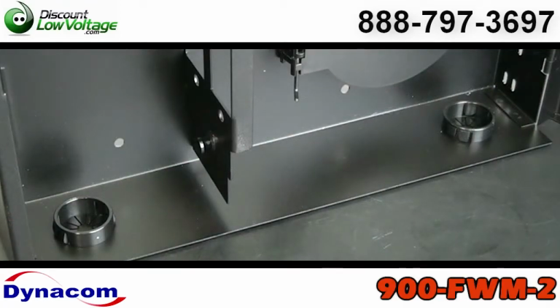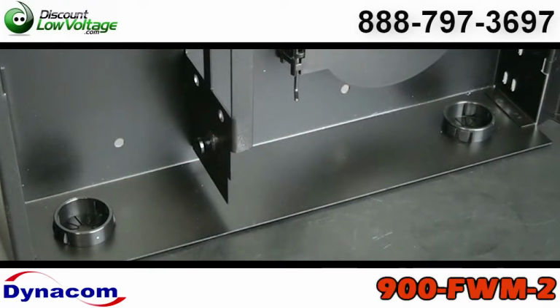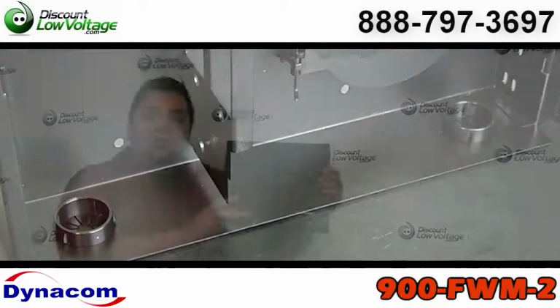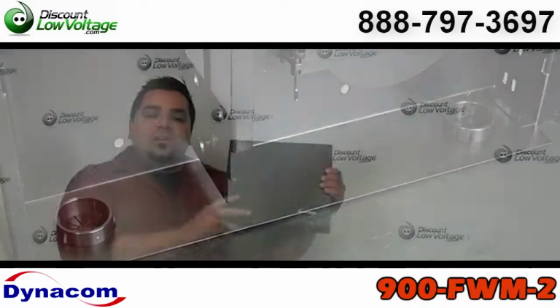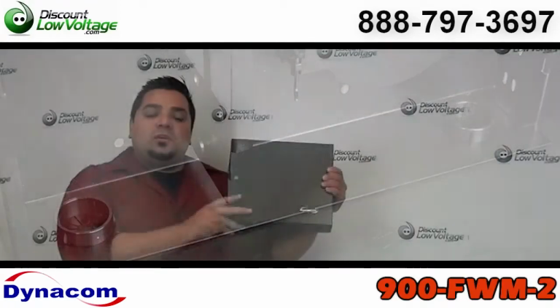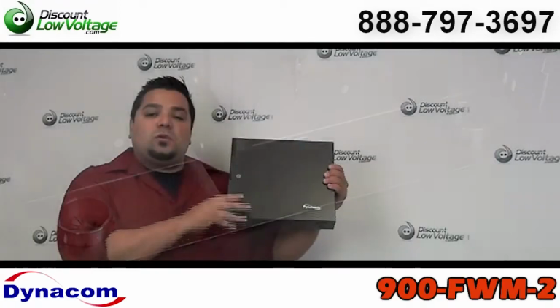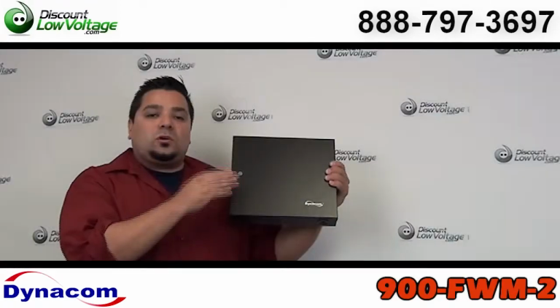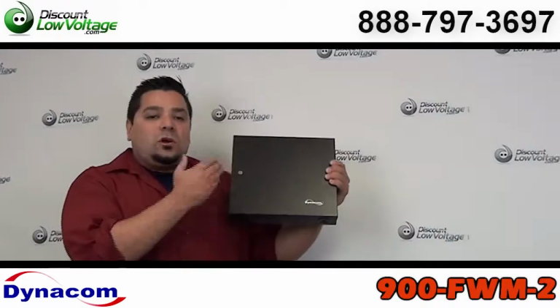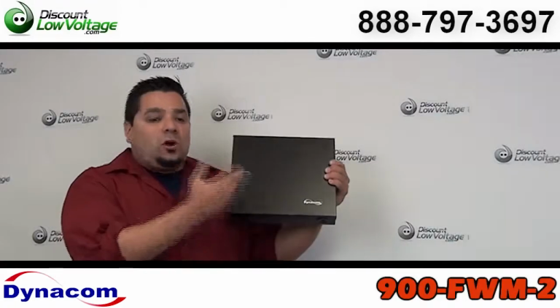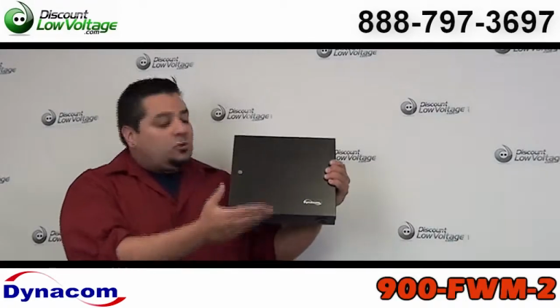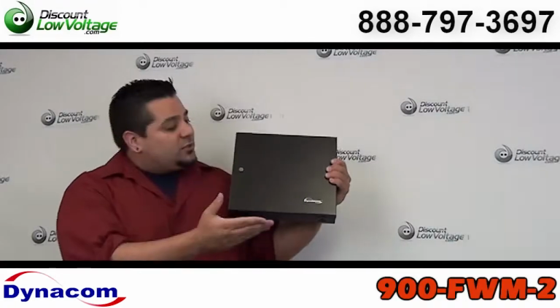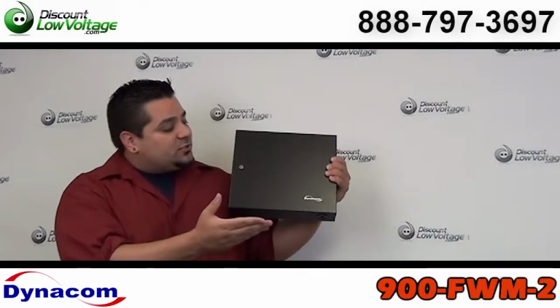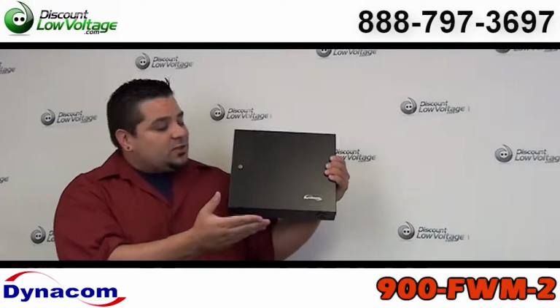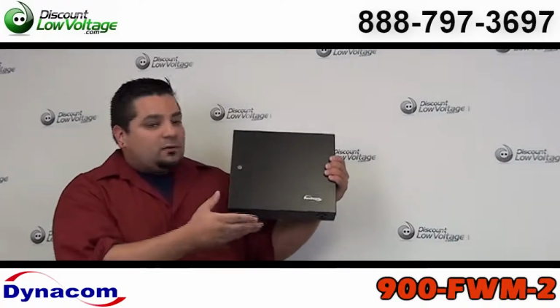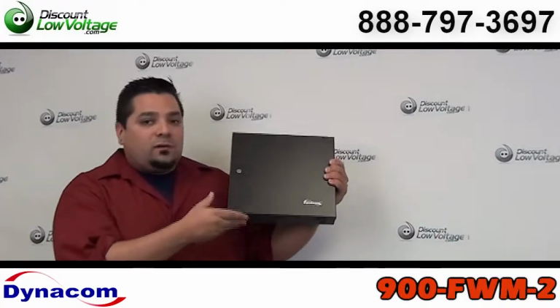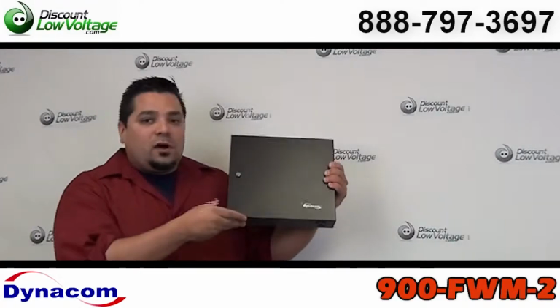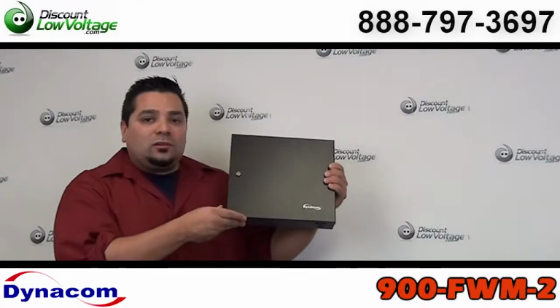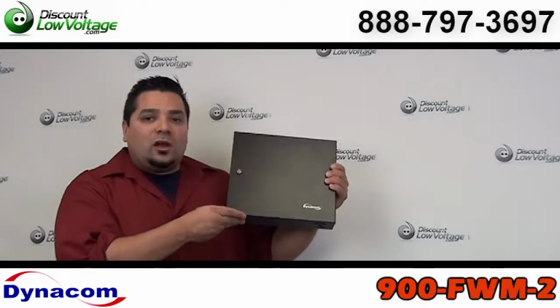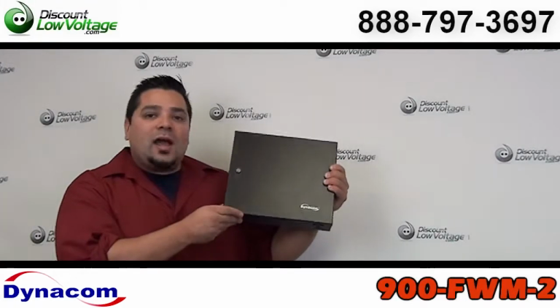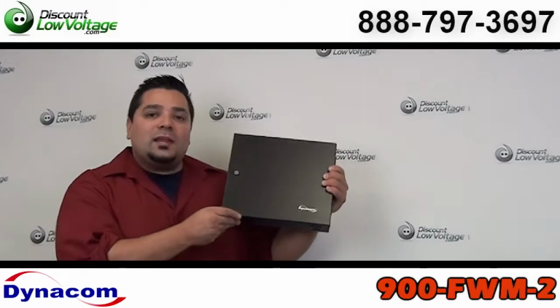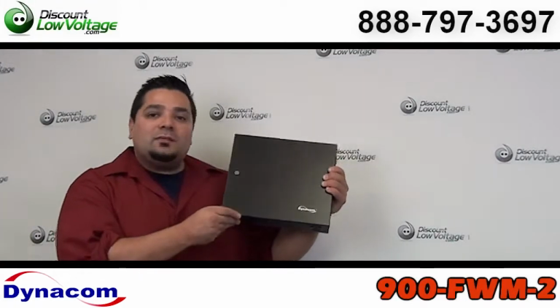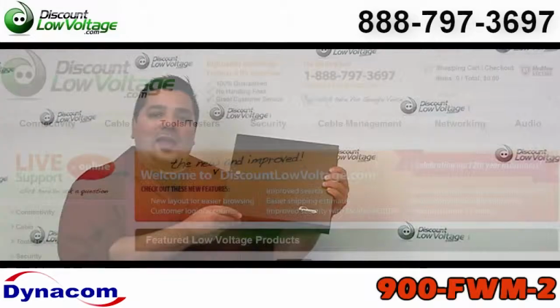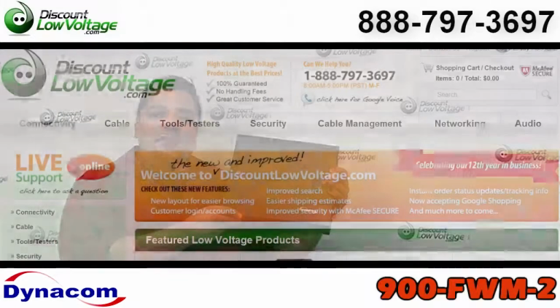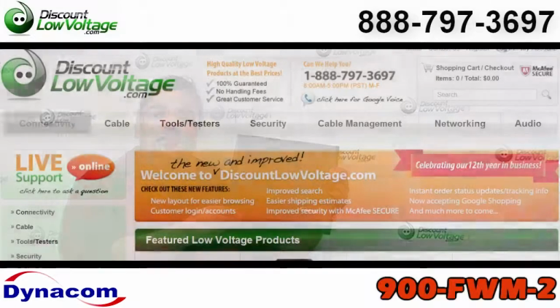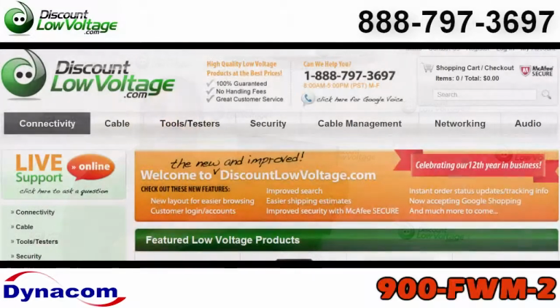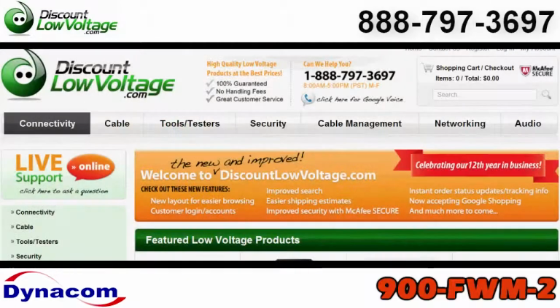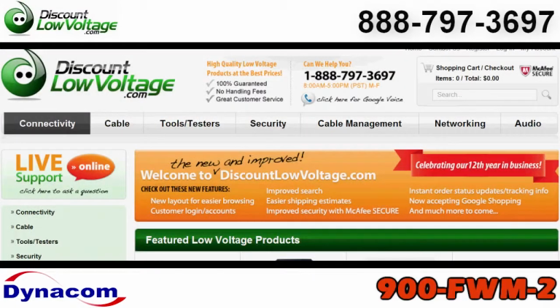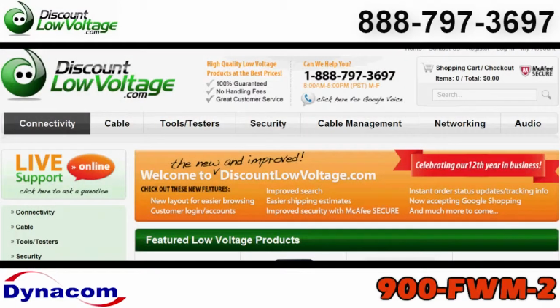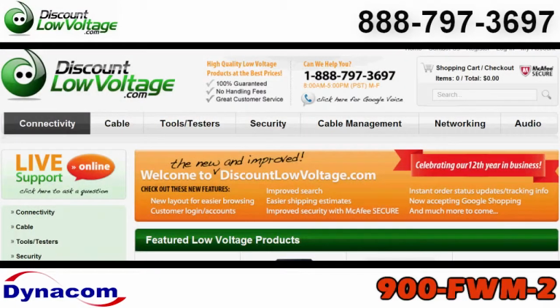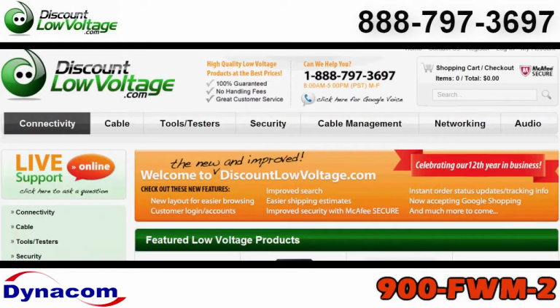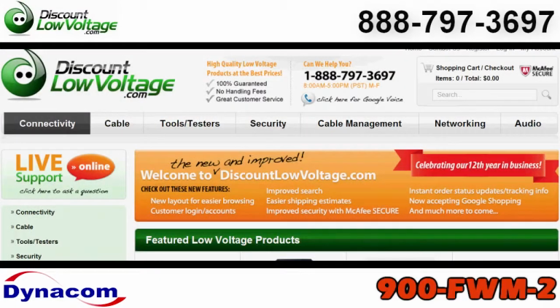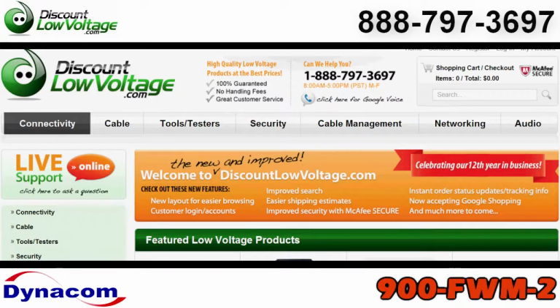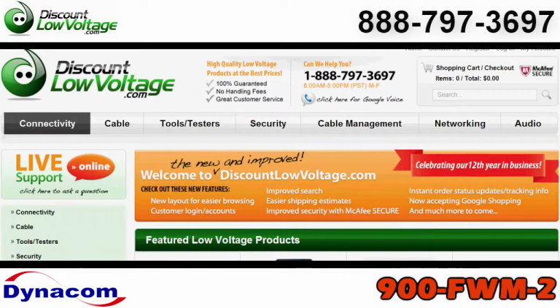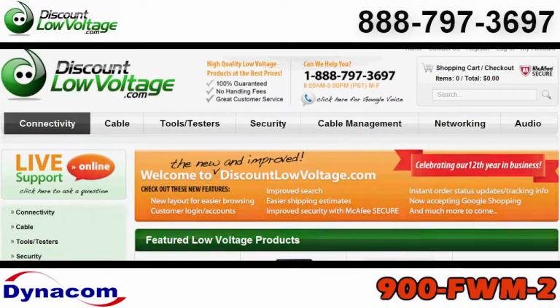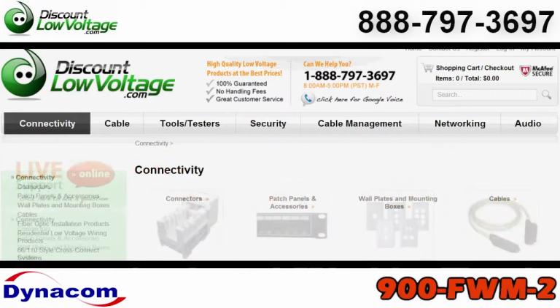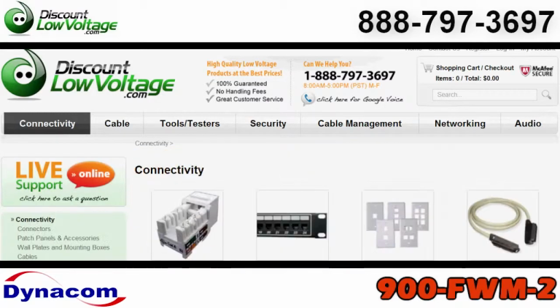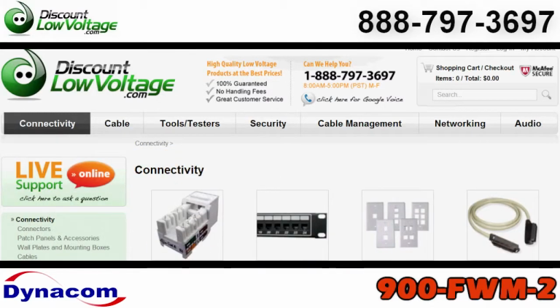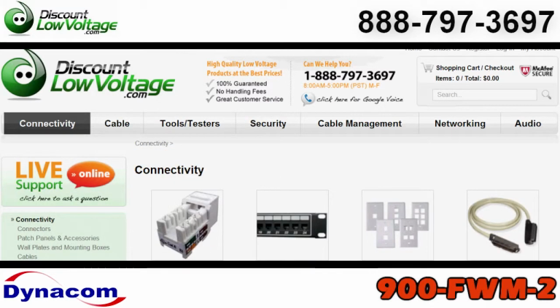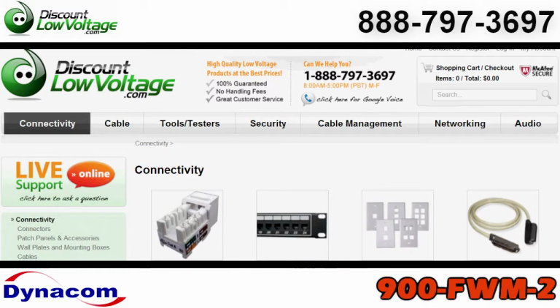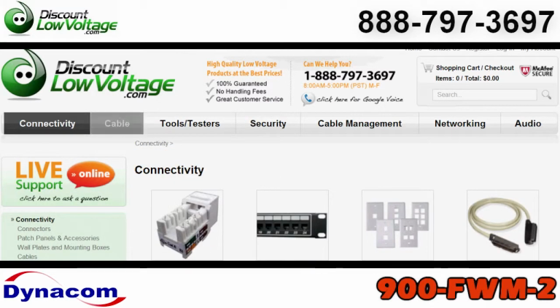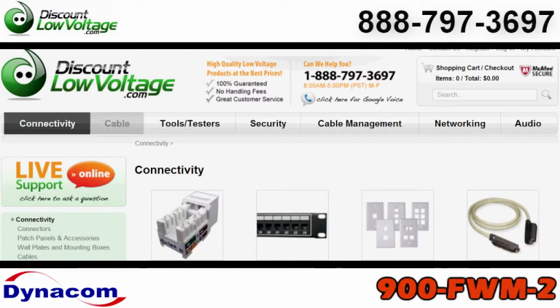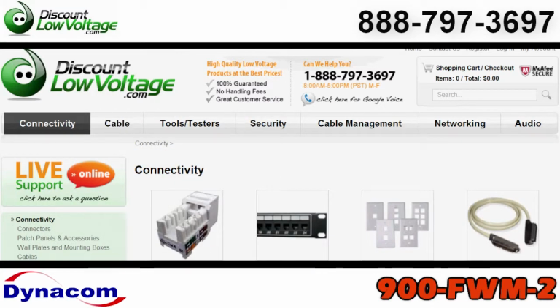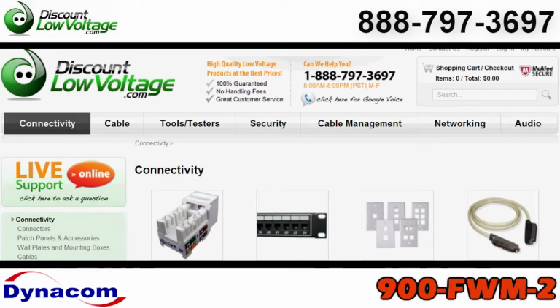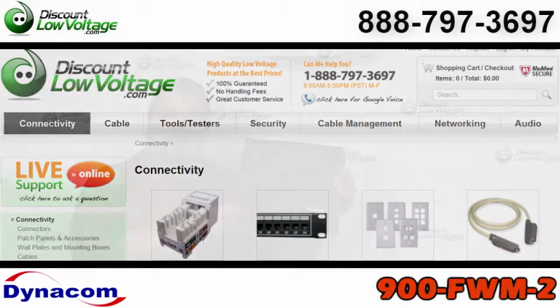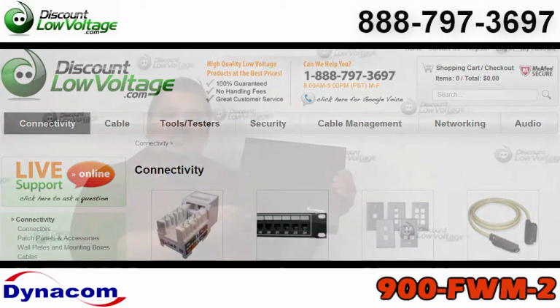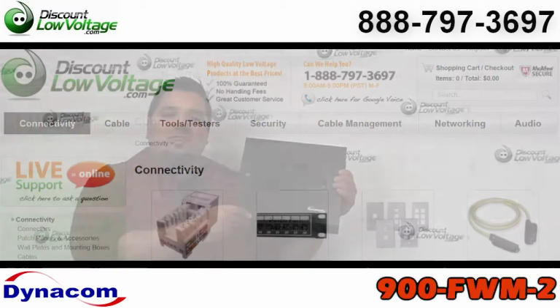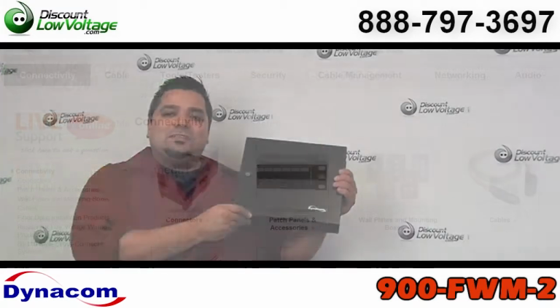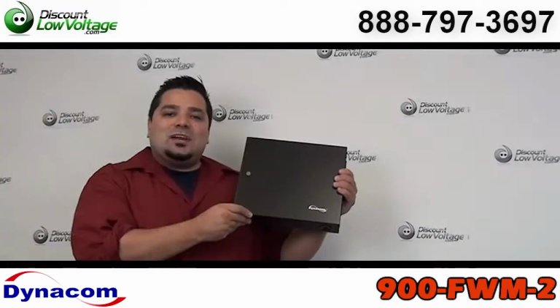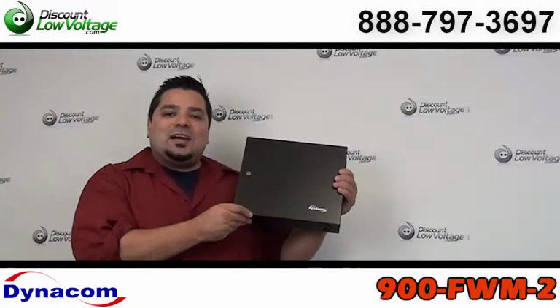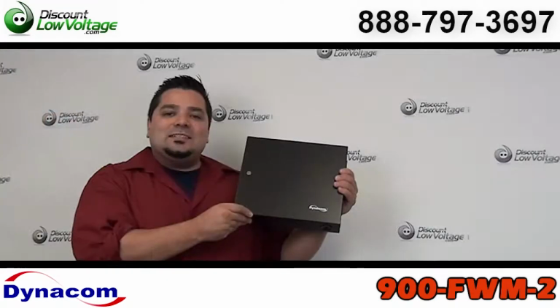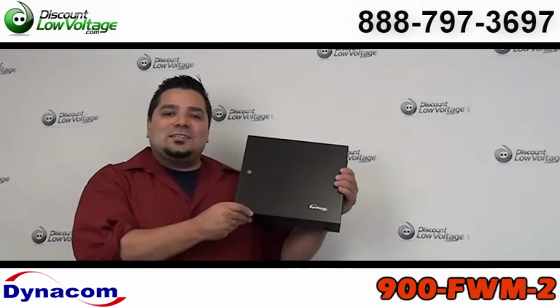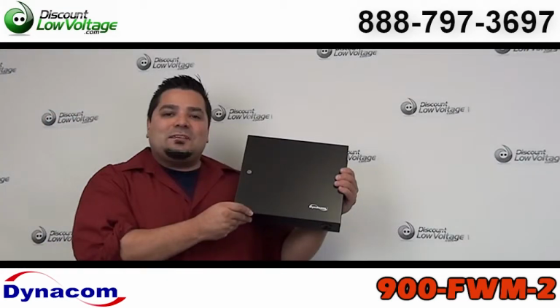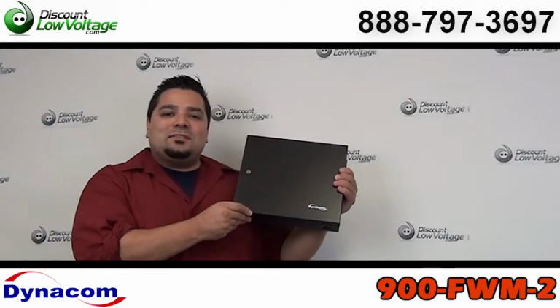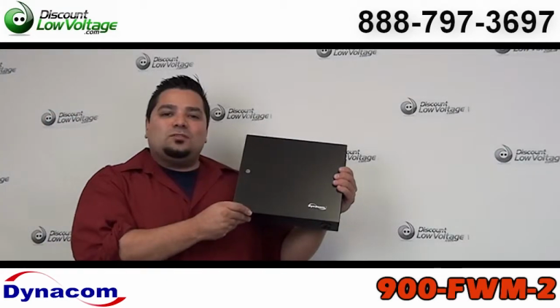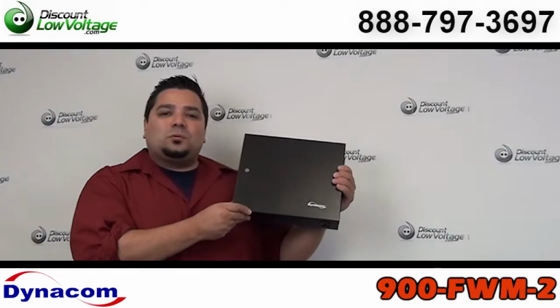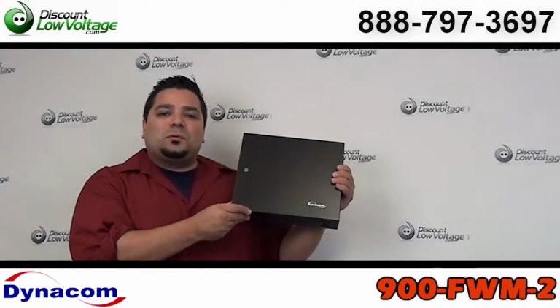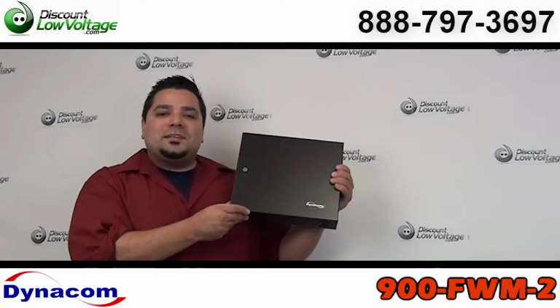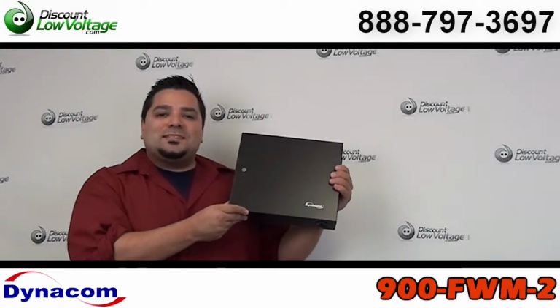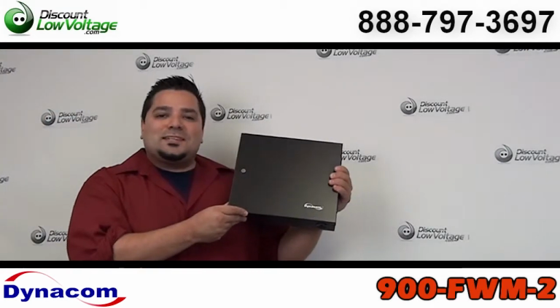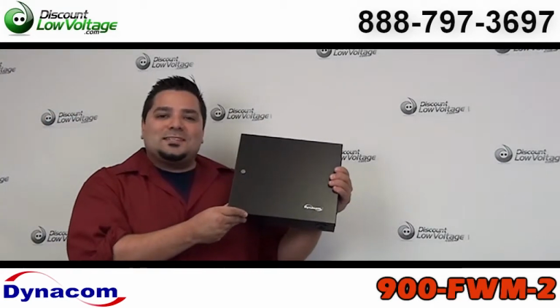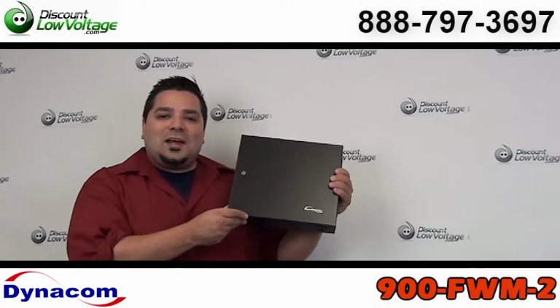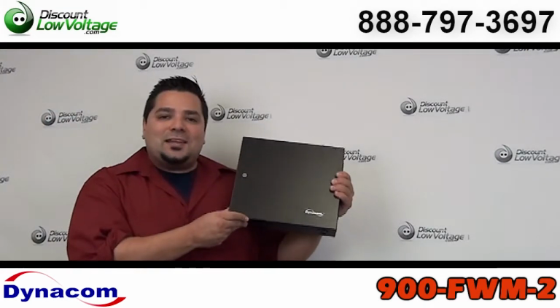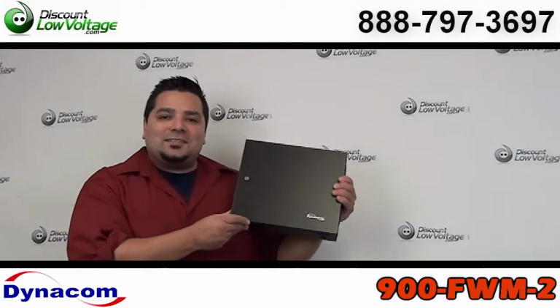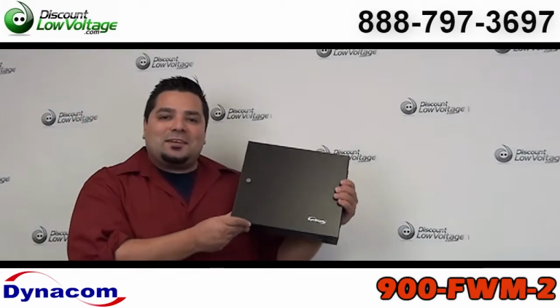You can order all this stuff online. If you have any questions, call us. Our number here is 888-797-3697.